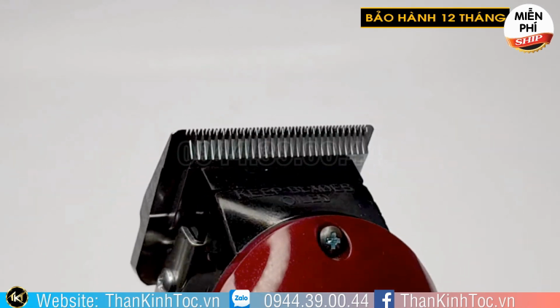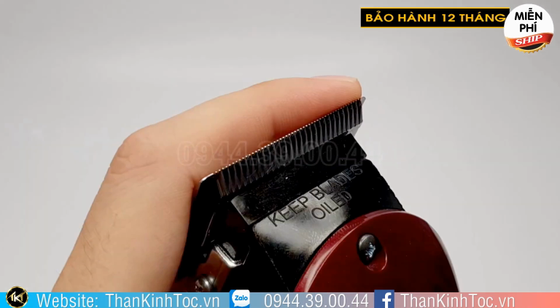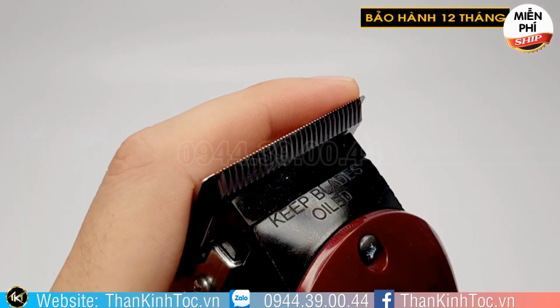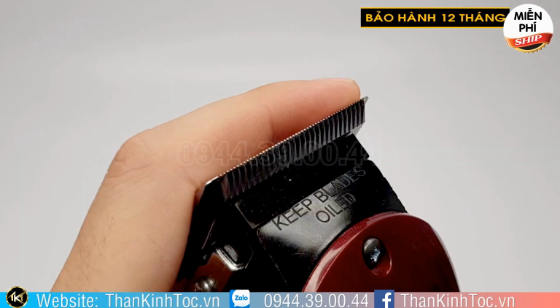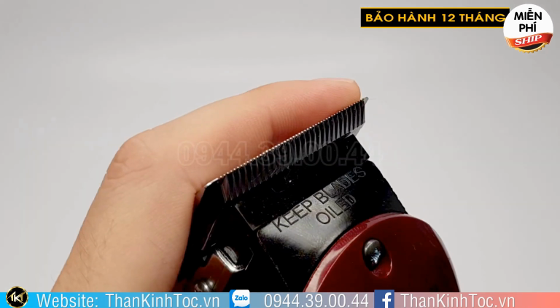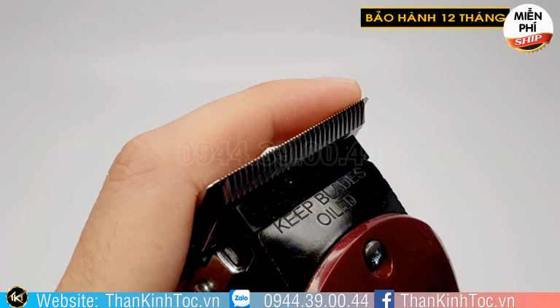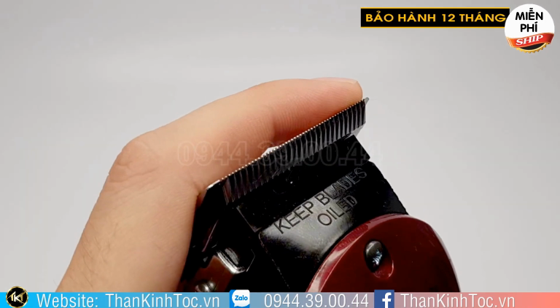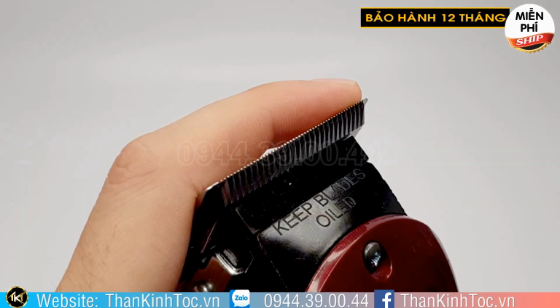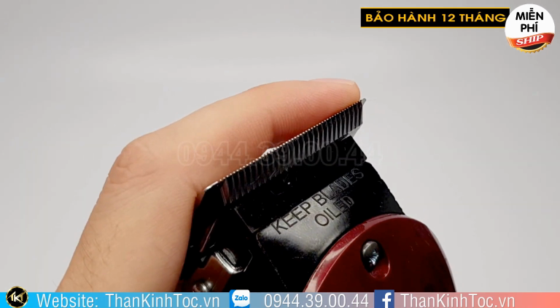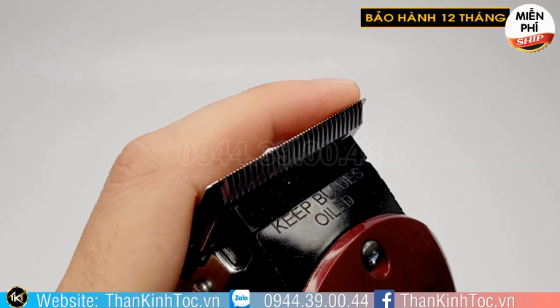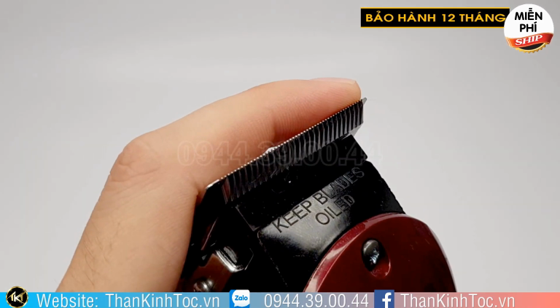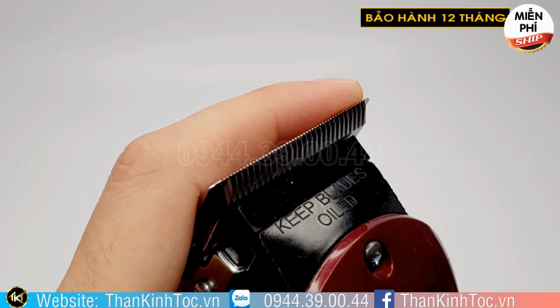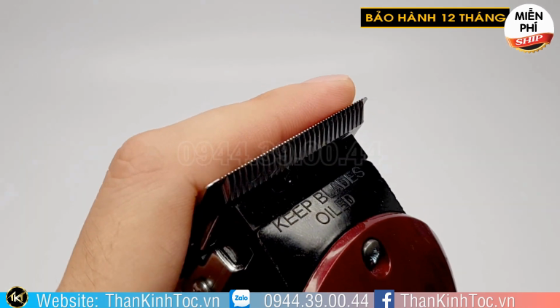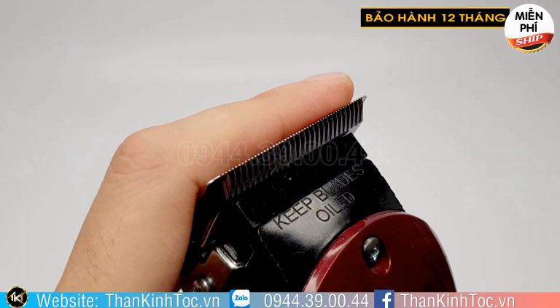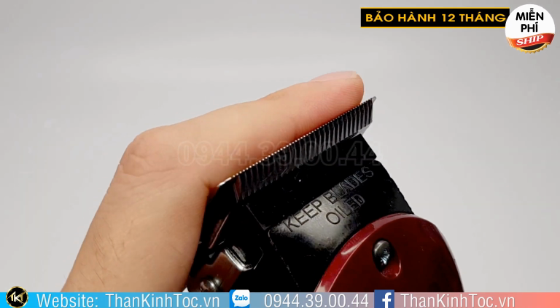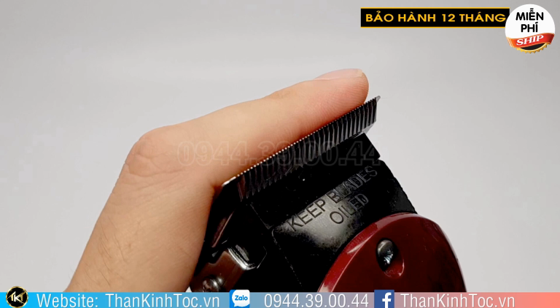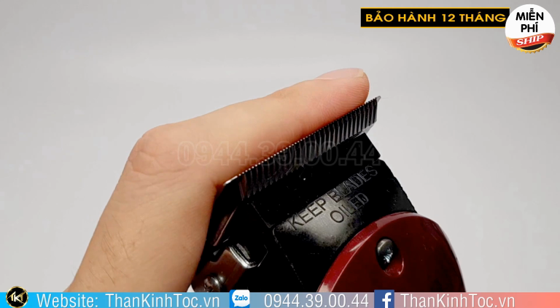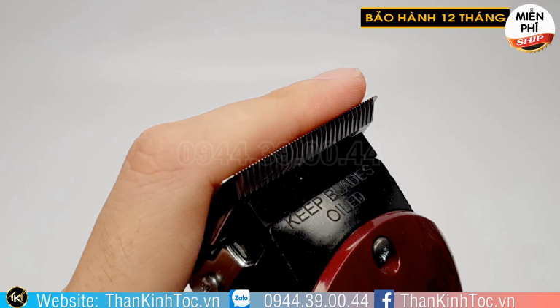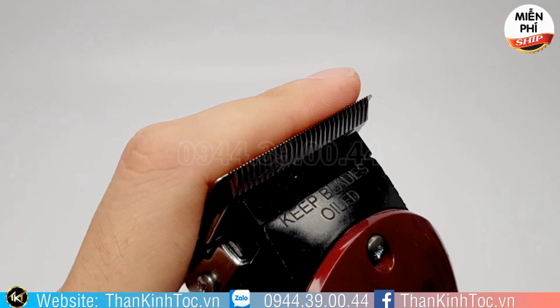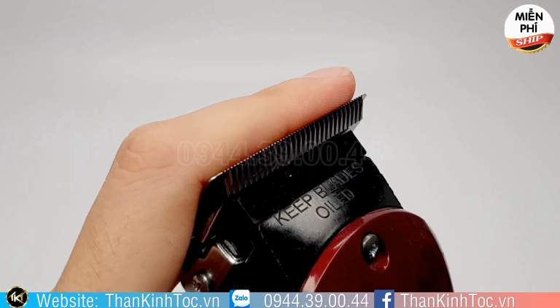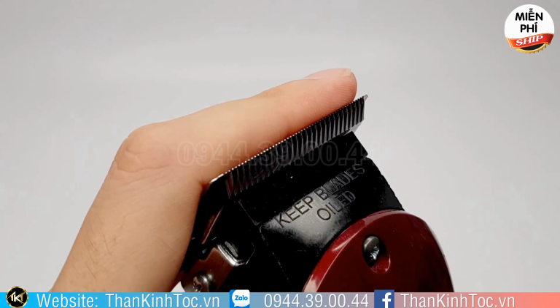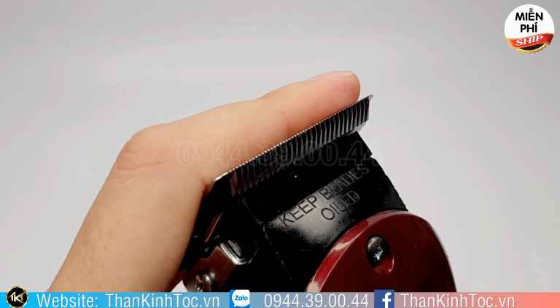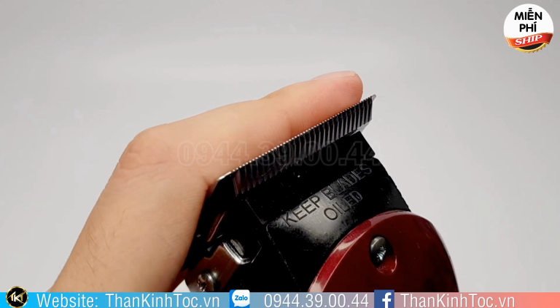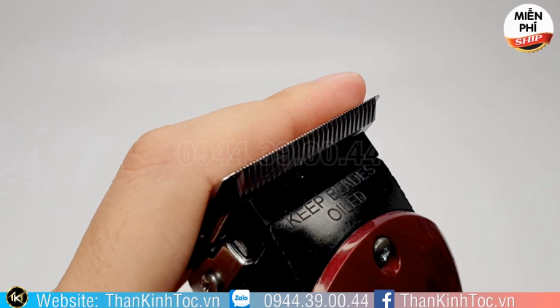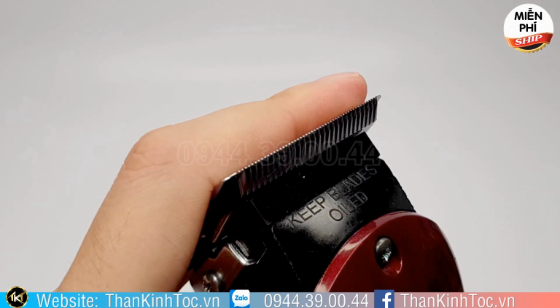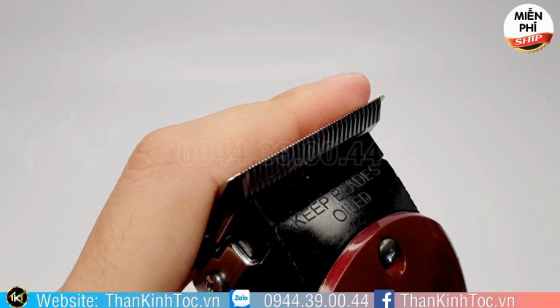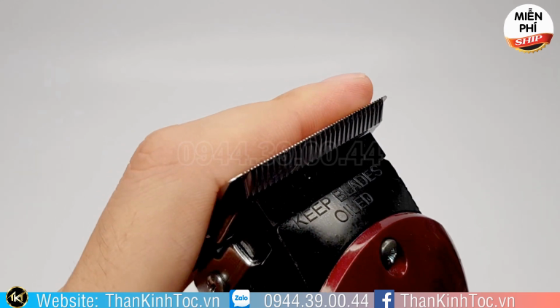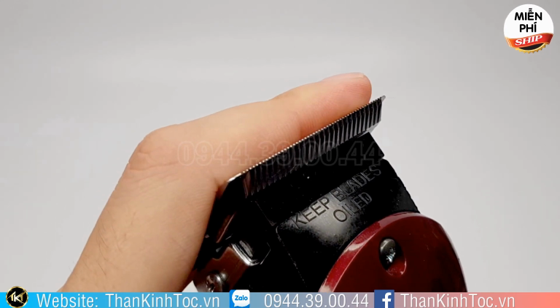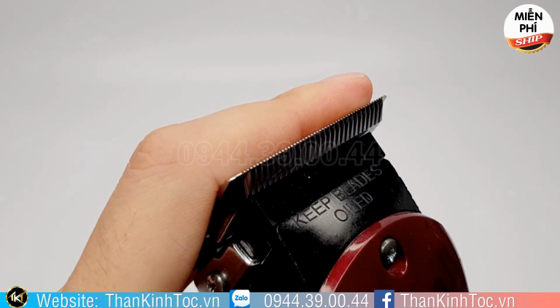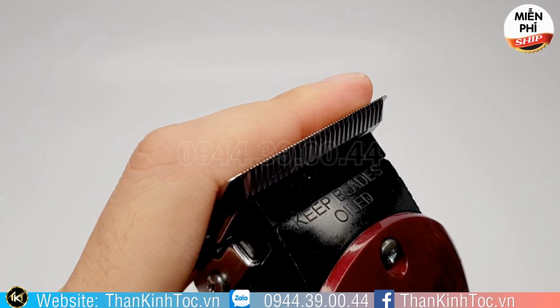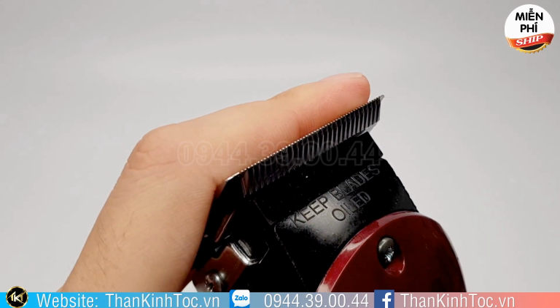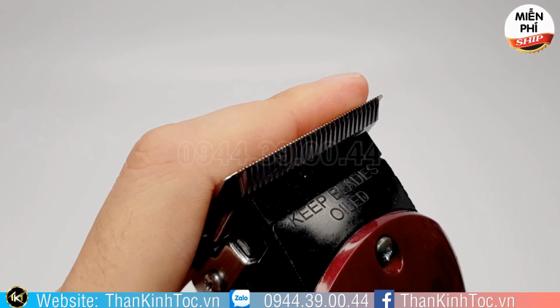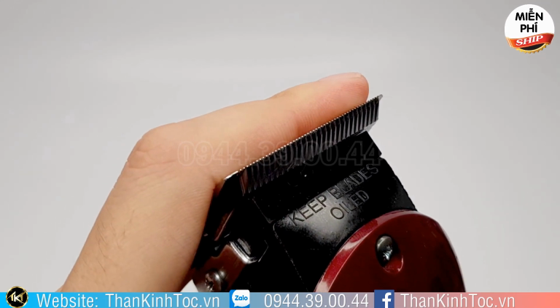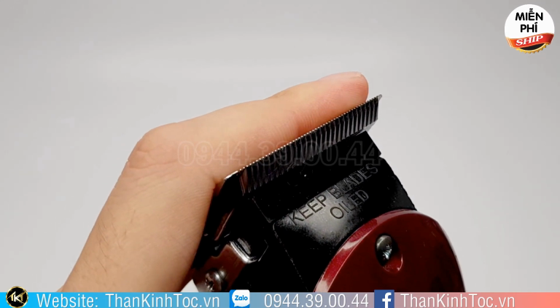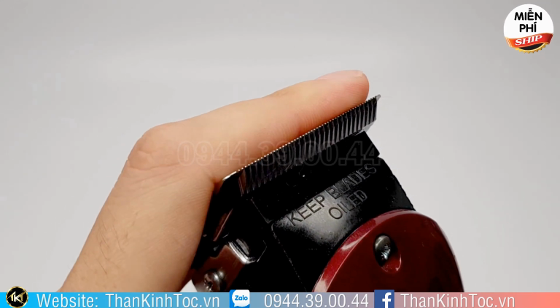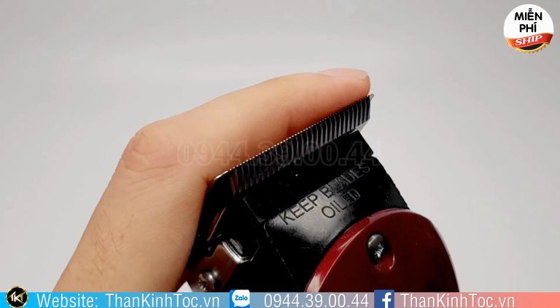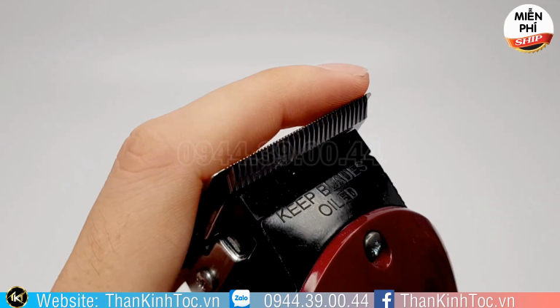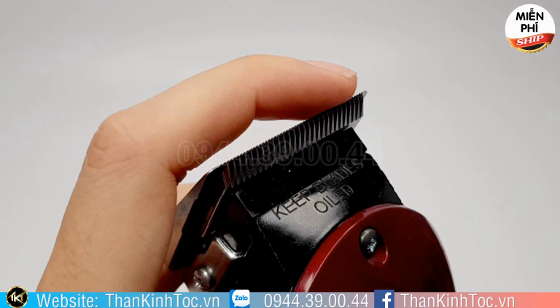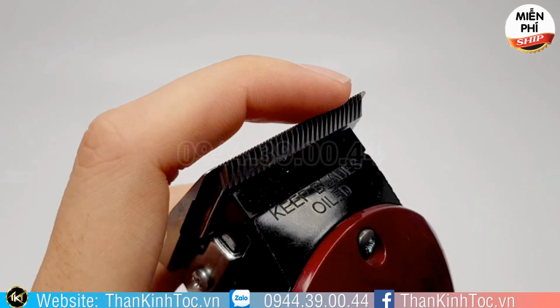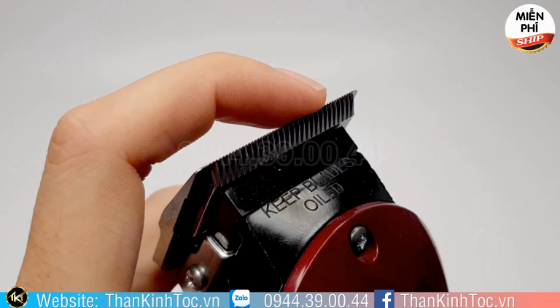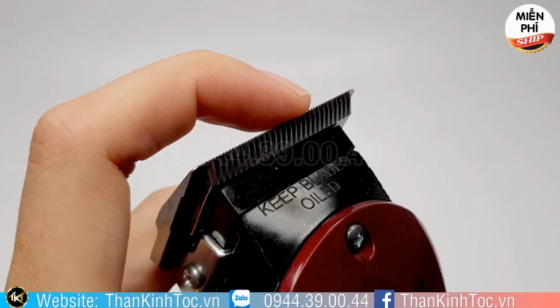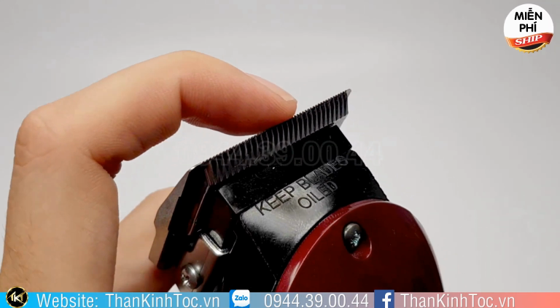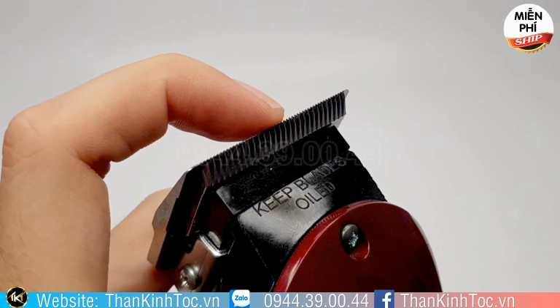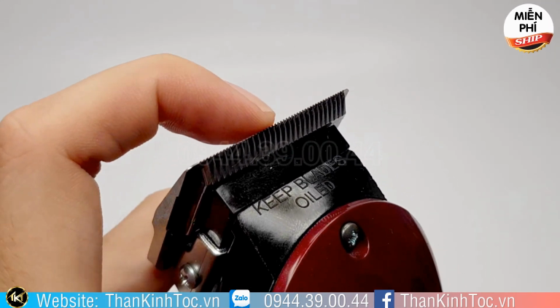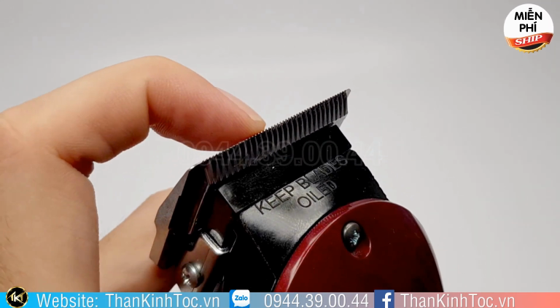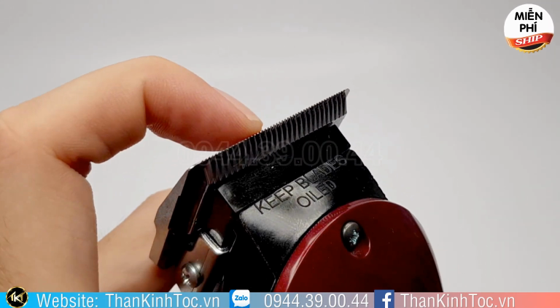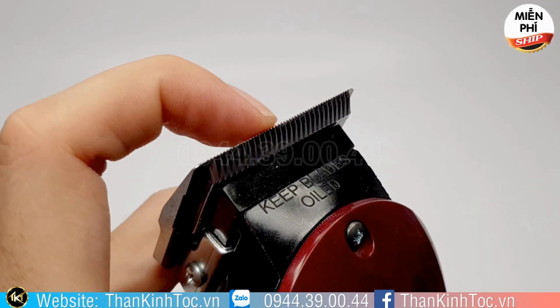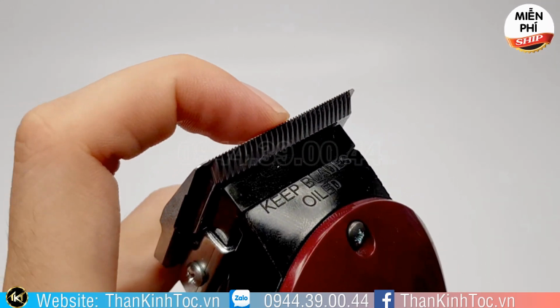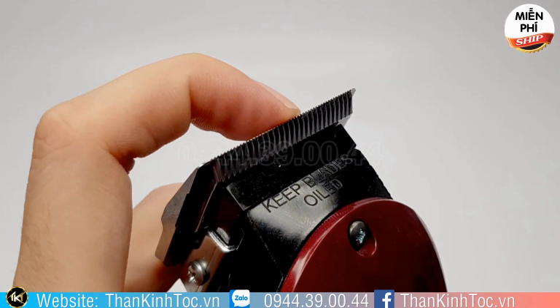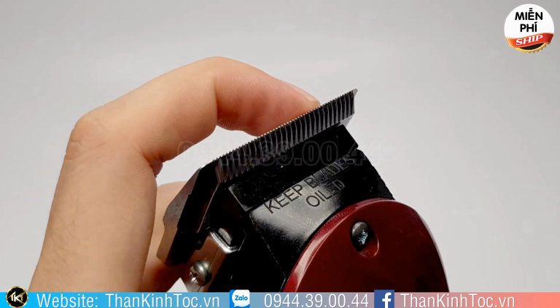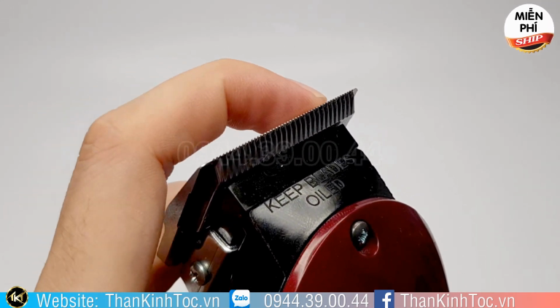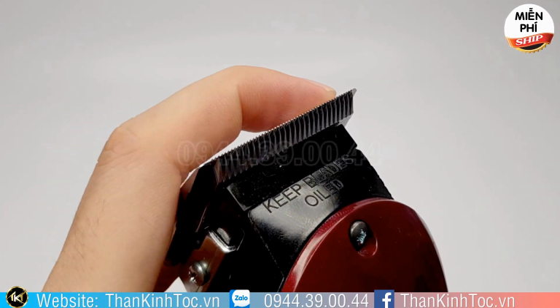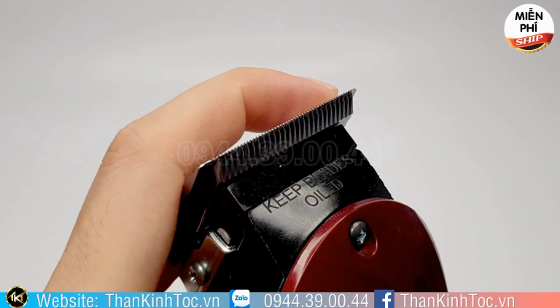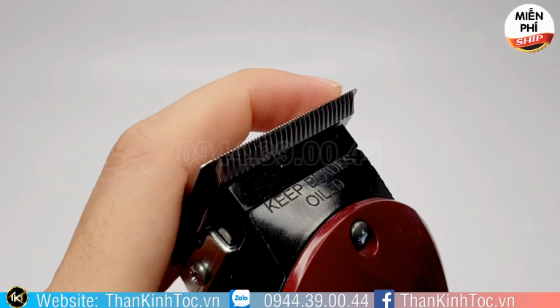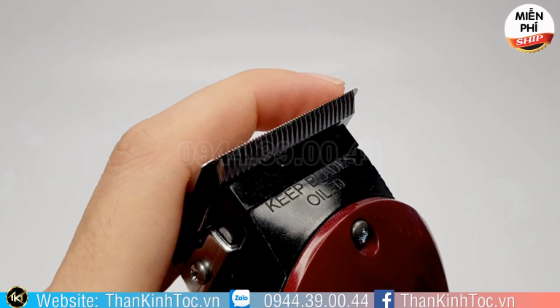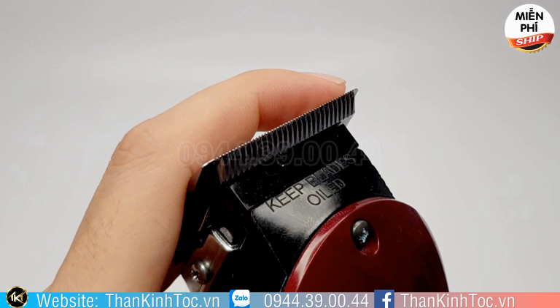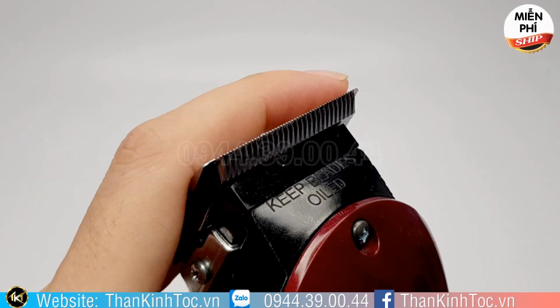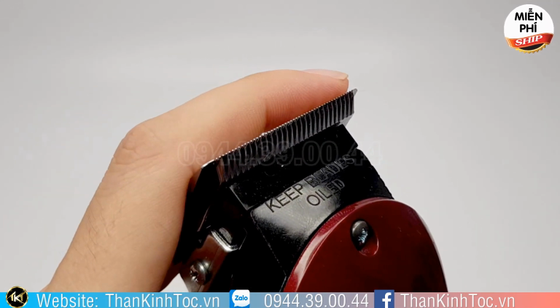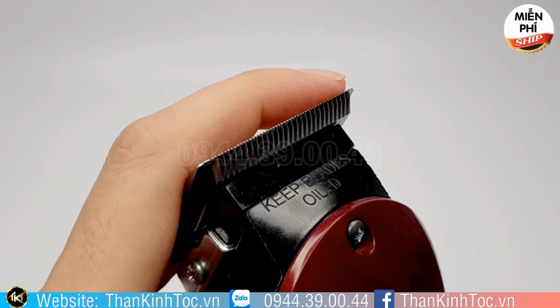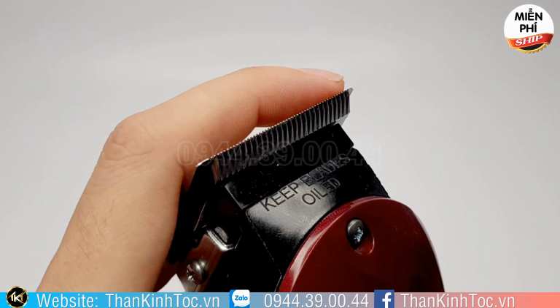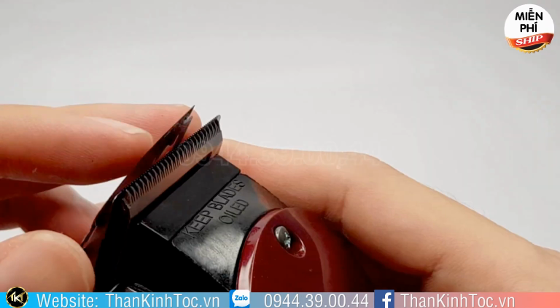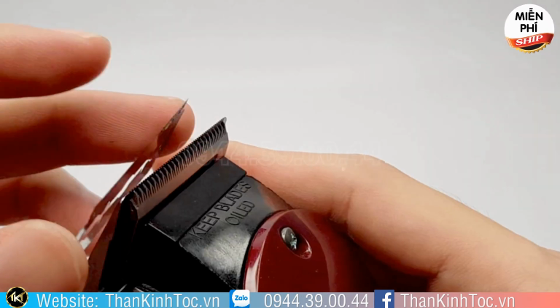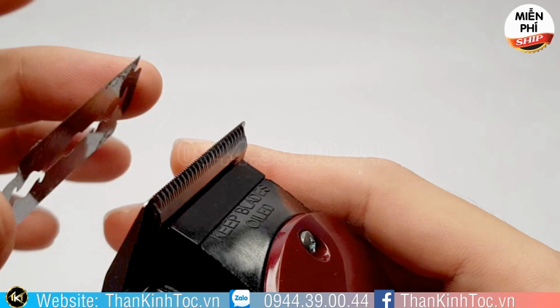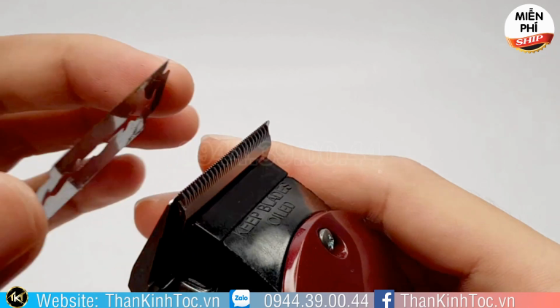Dũng xin chào tất cả các anh chị và các bạn. Hôm nay Dũng sẽ giới thiệu cho mọi người một chiếc tông đơ điện của Mỹ.